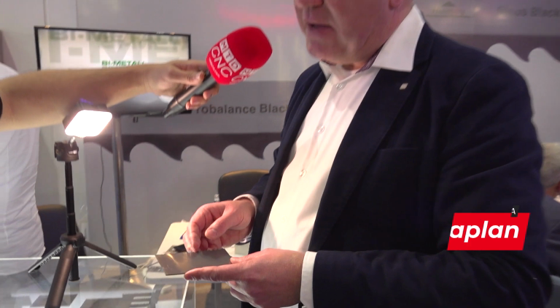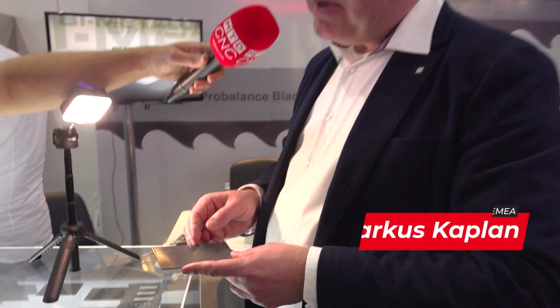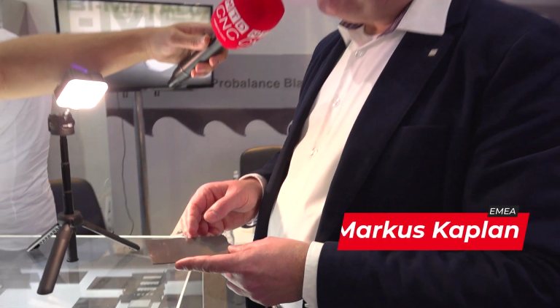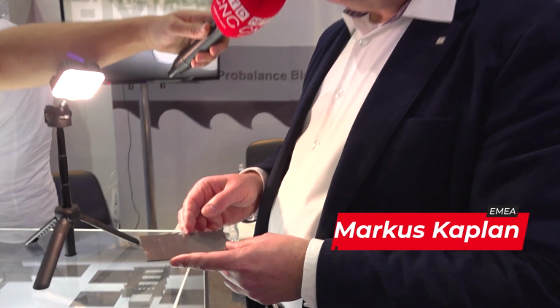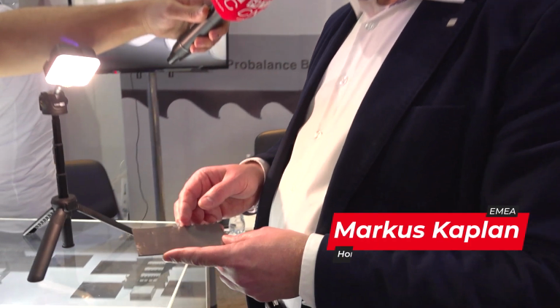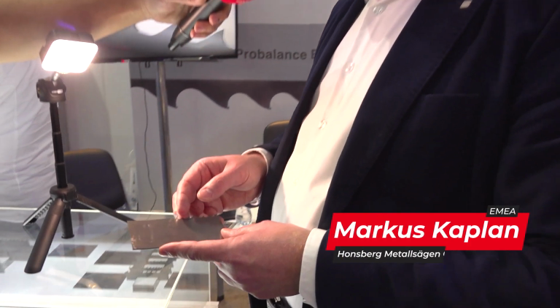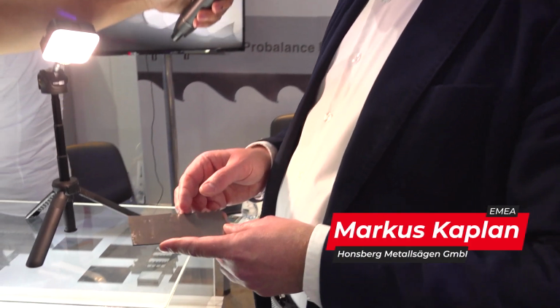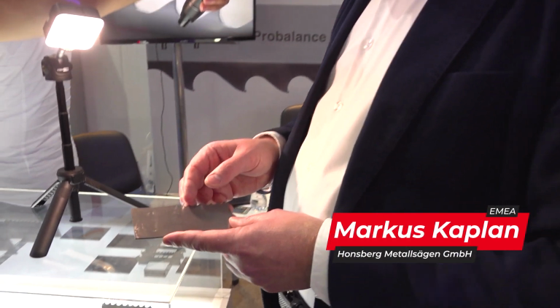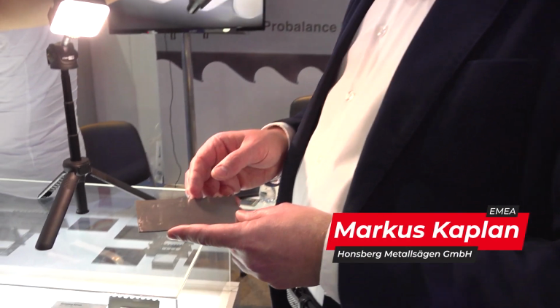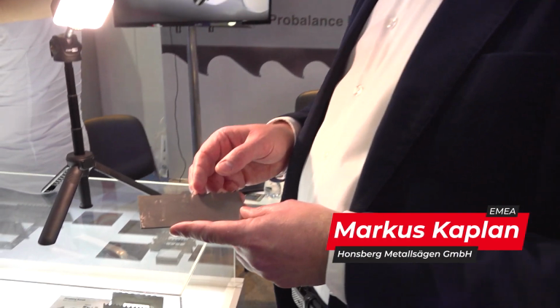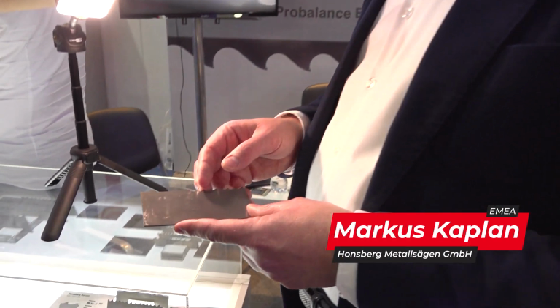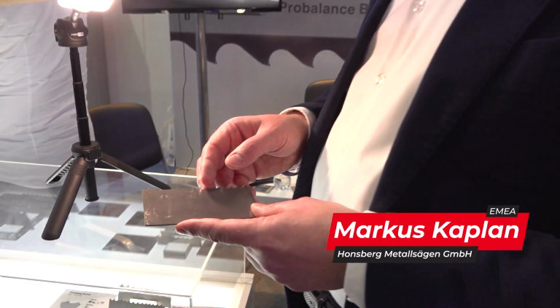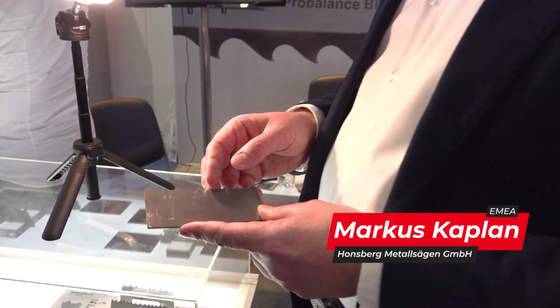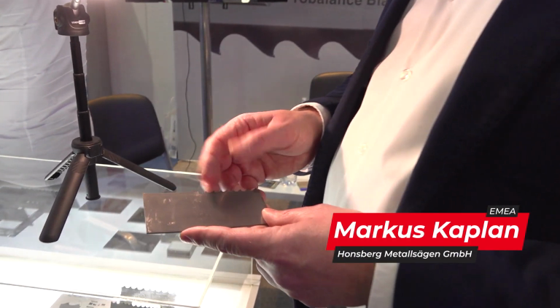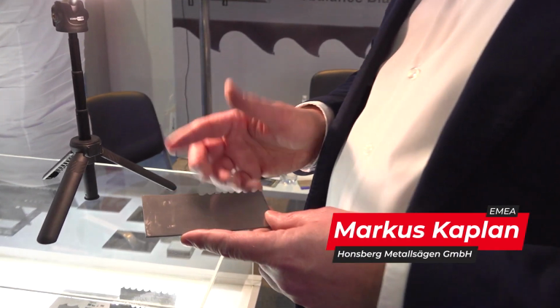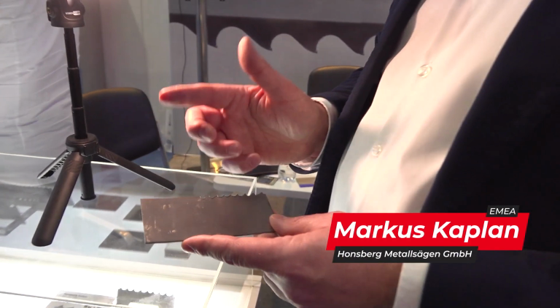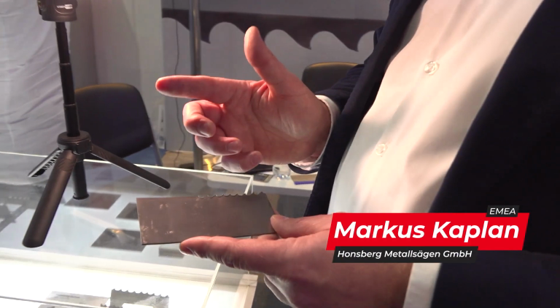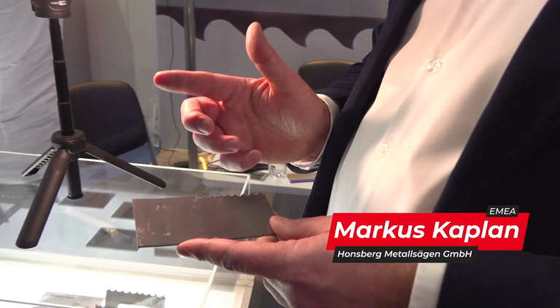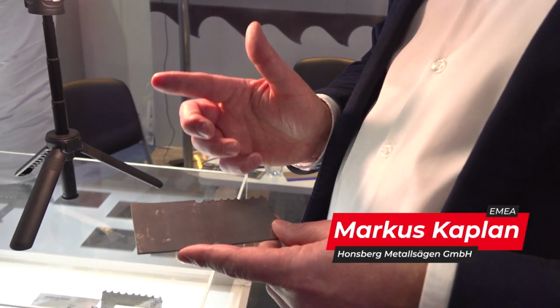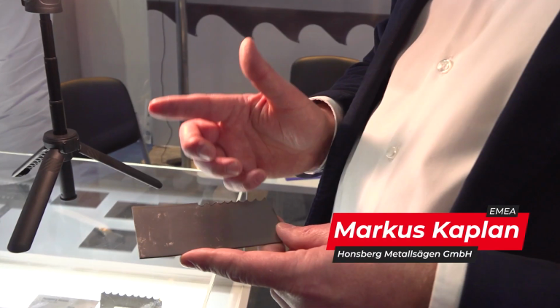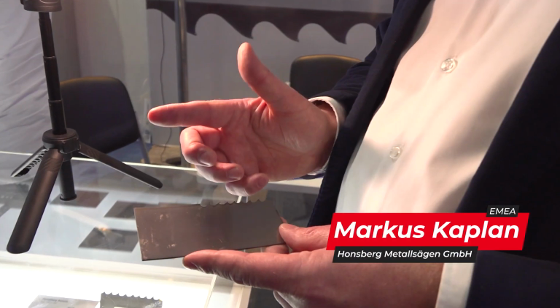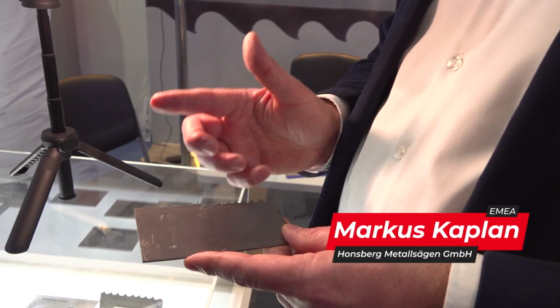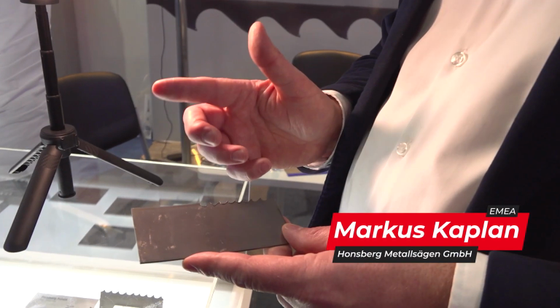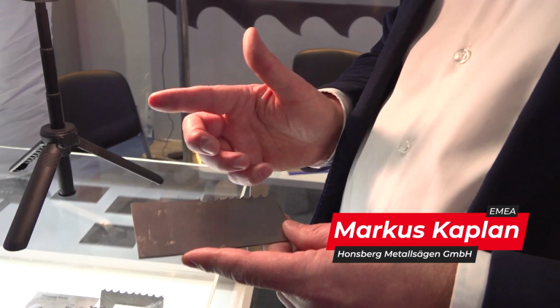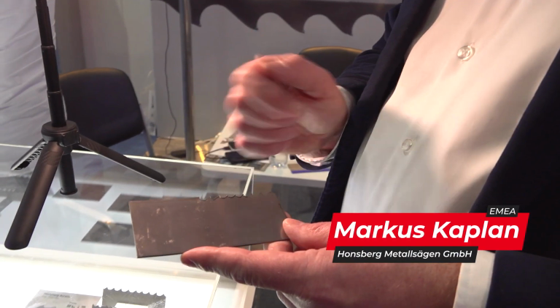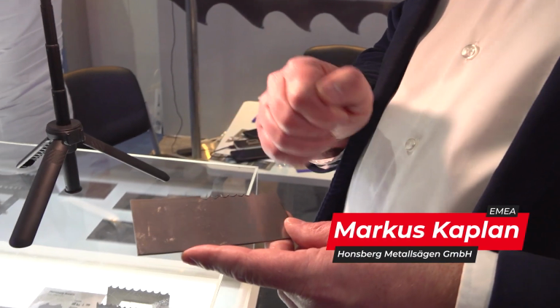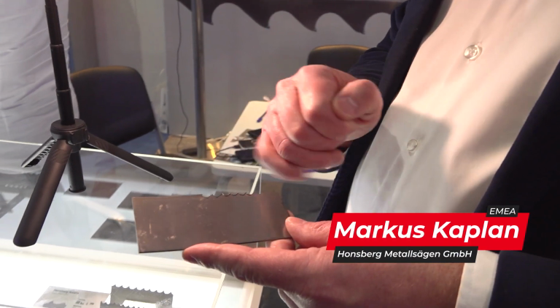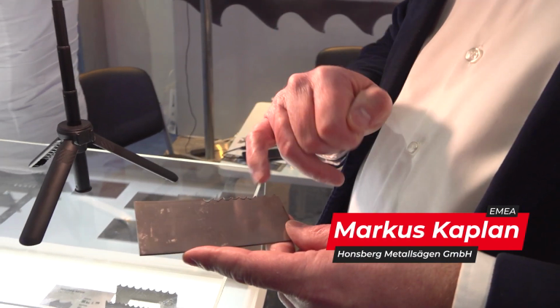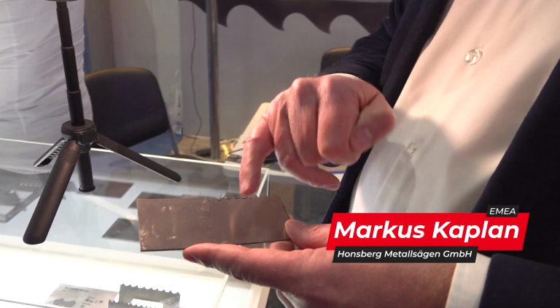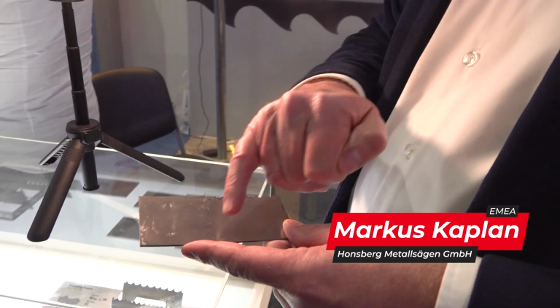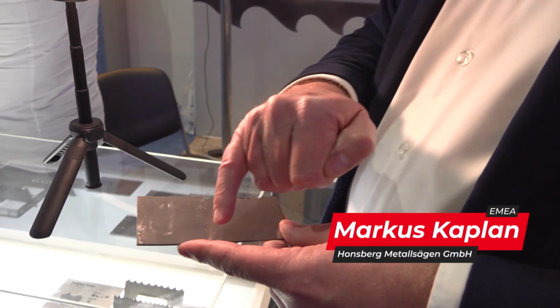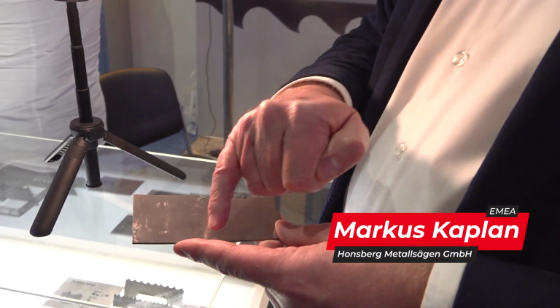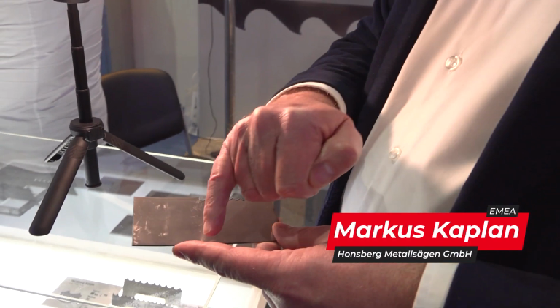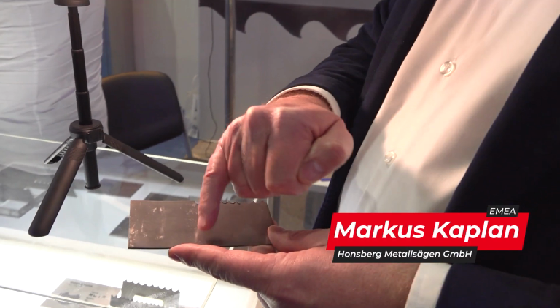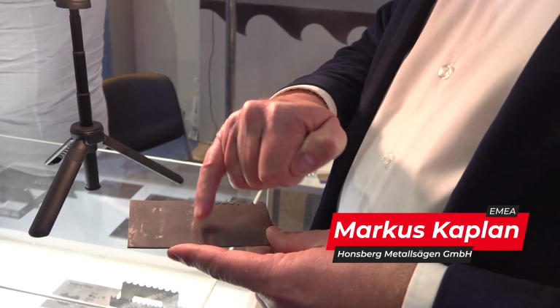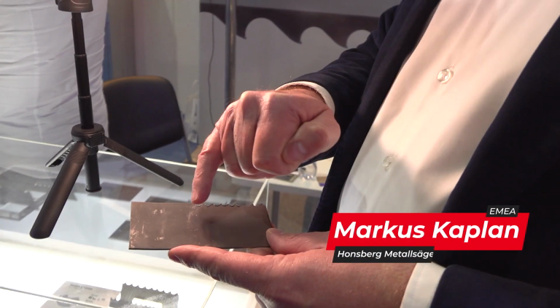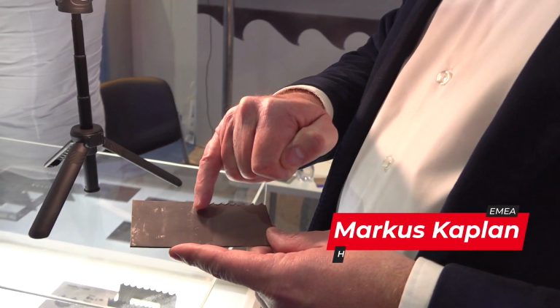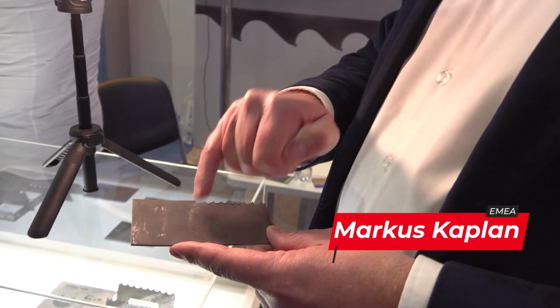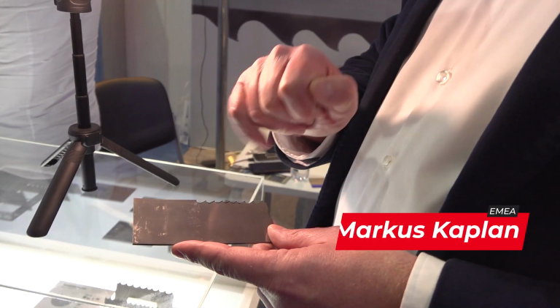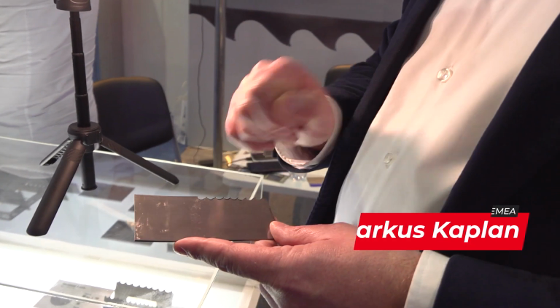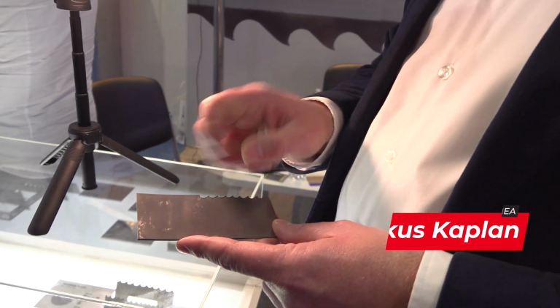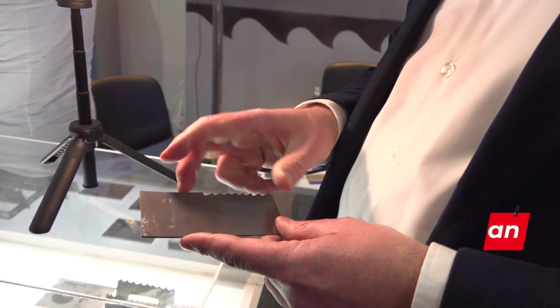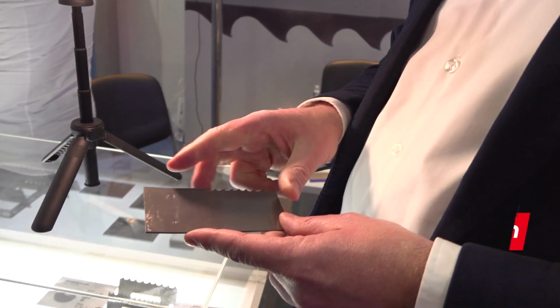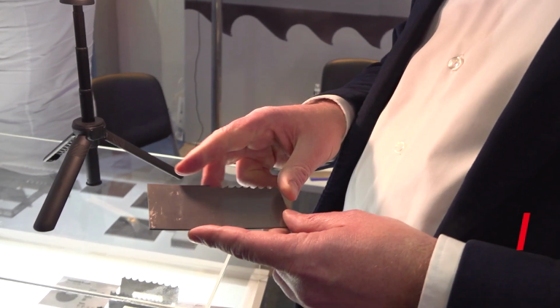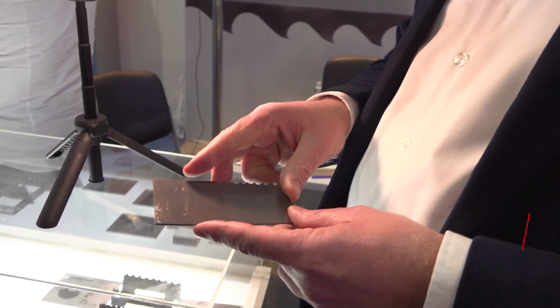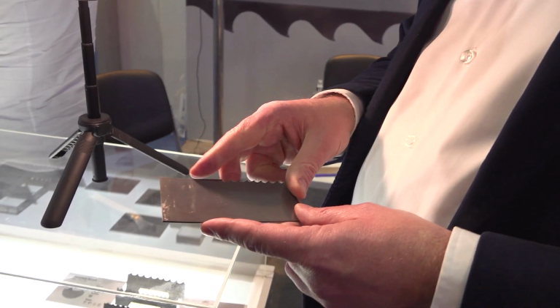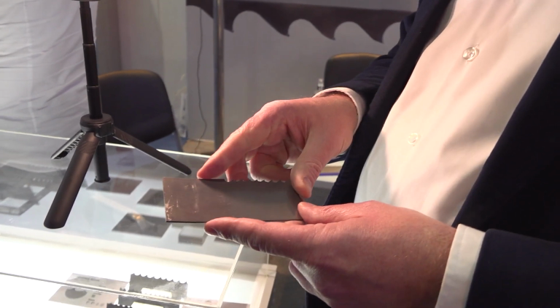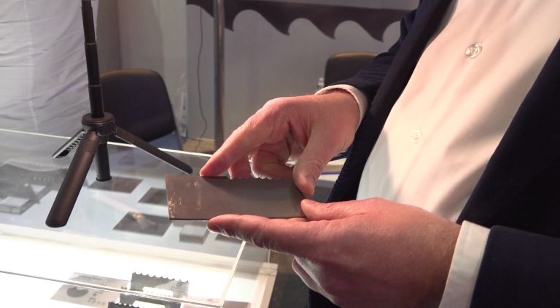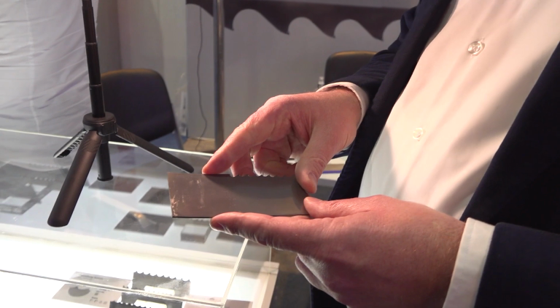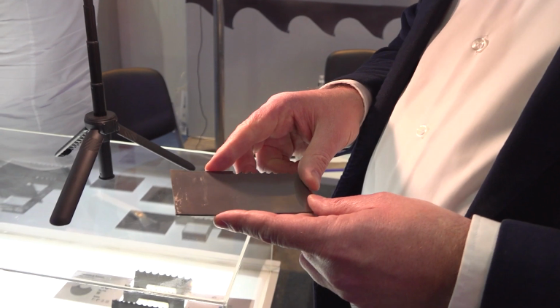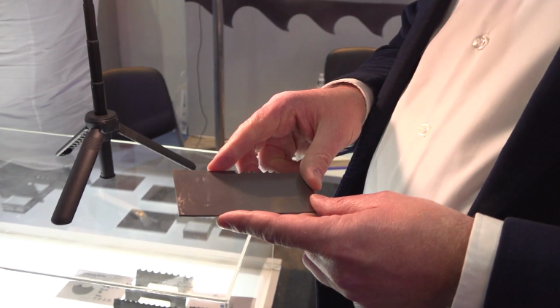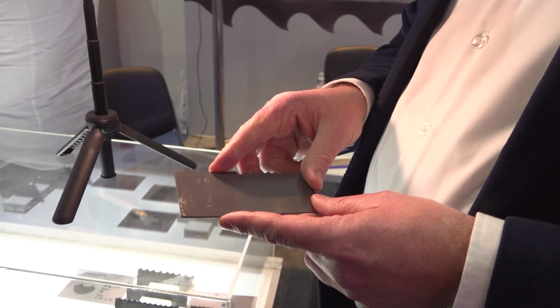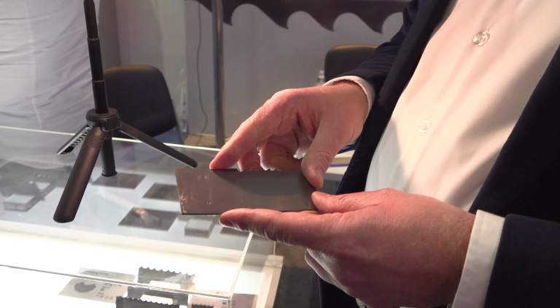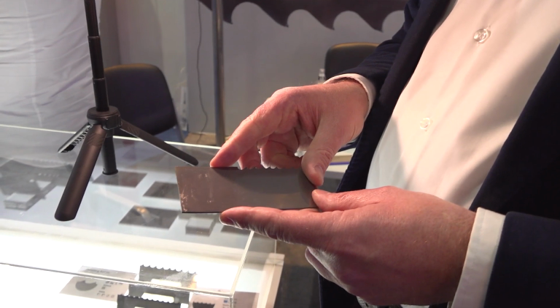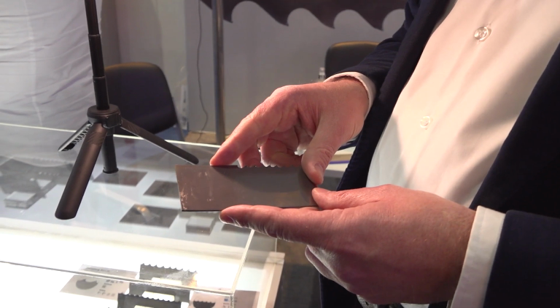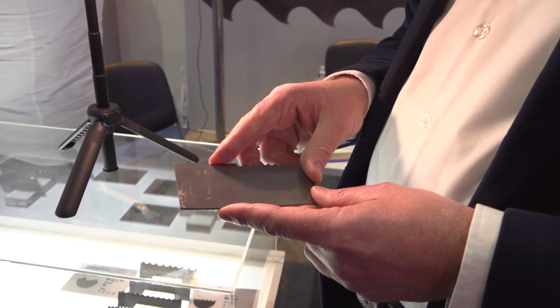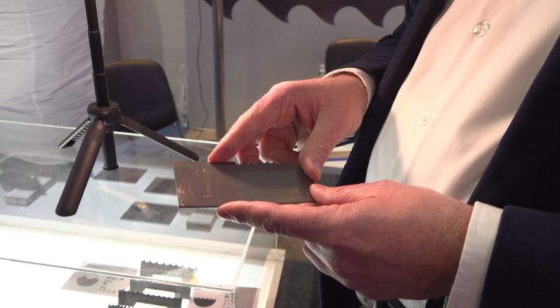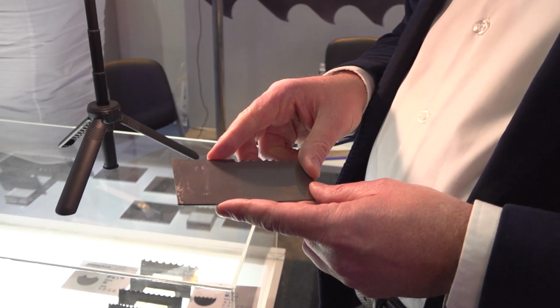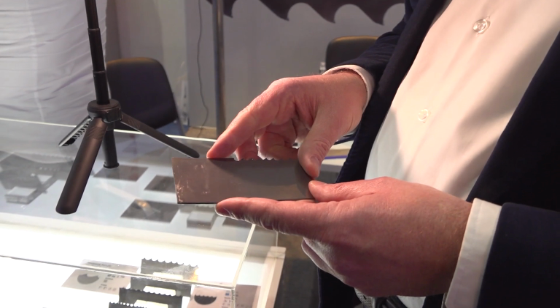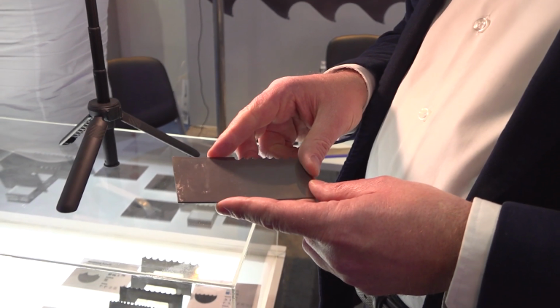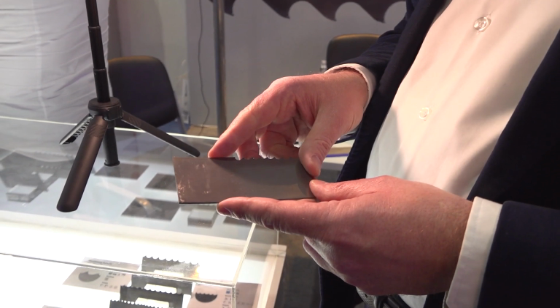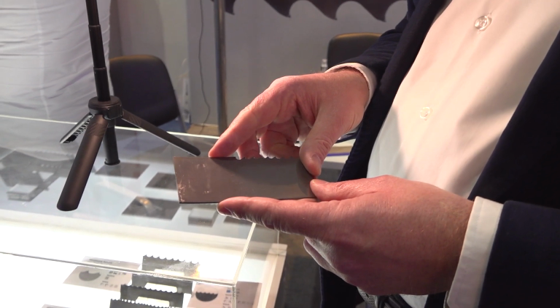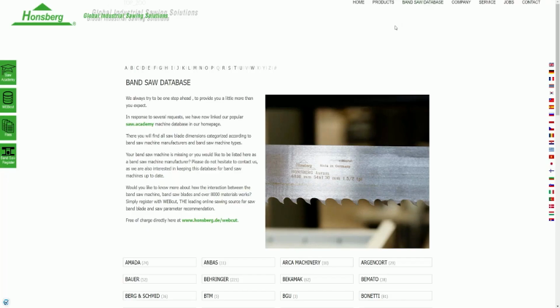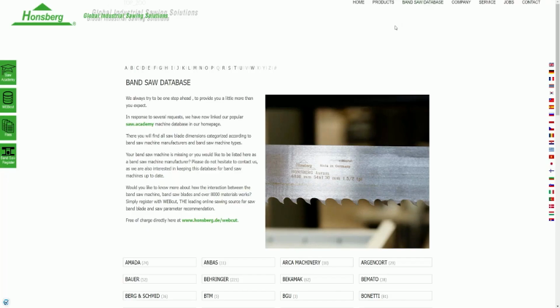Bimetal means two metals. One is a backing material which is very flexible.